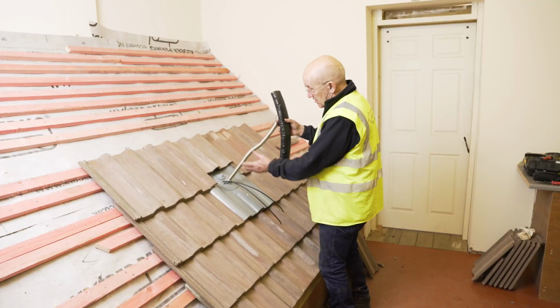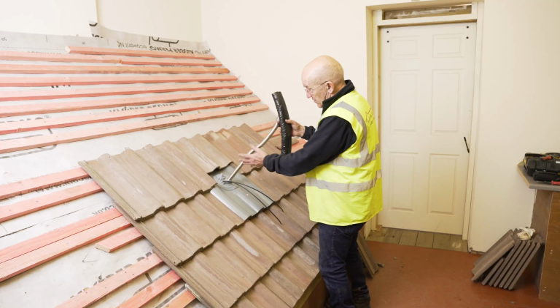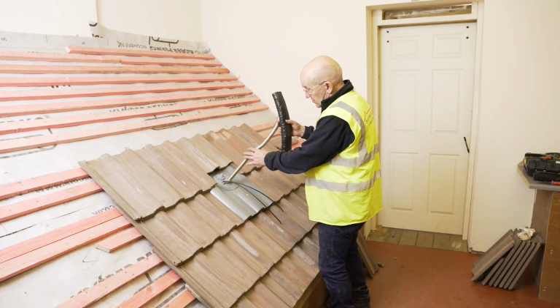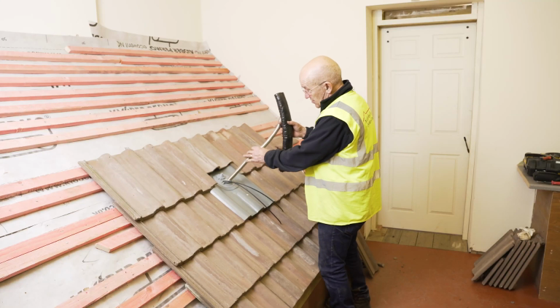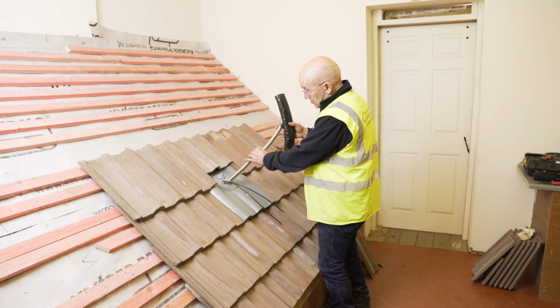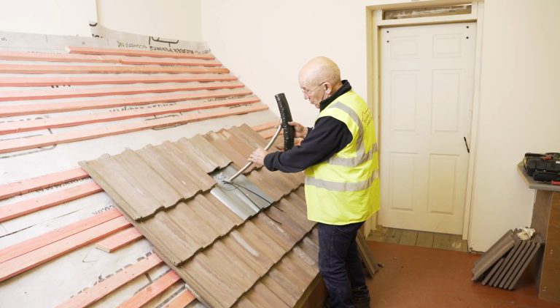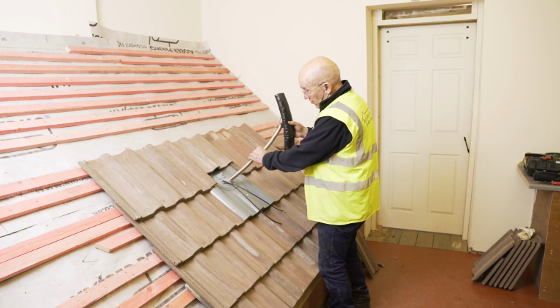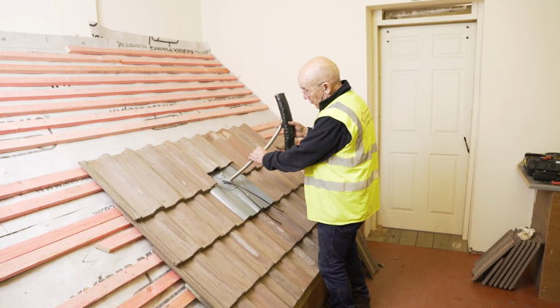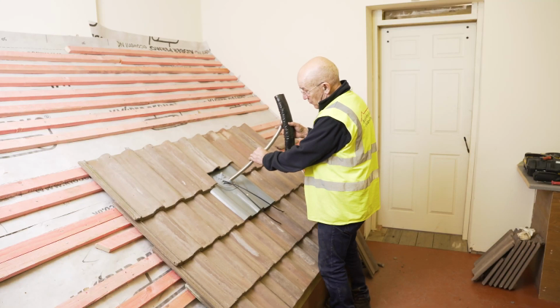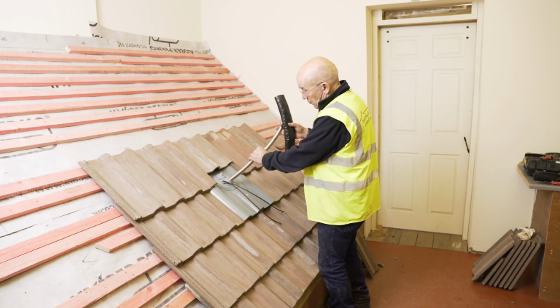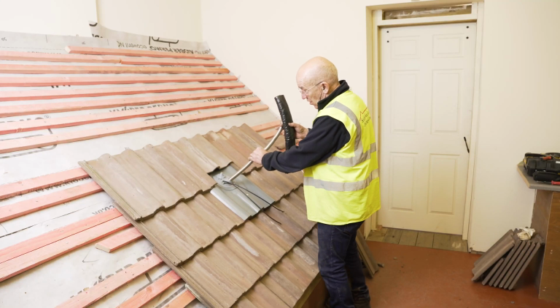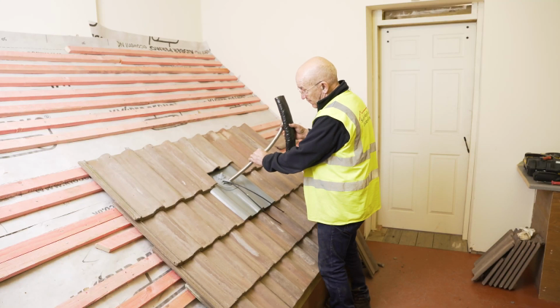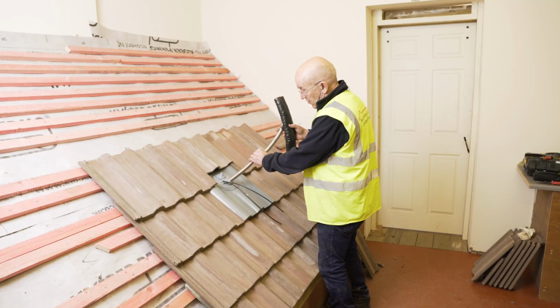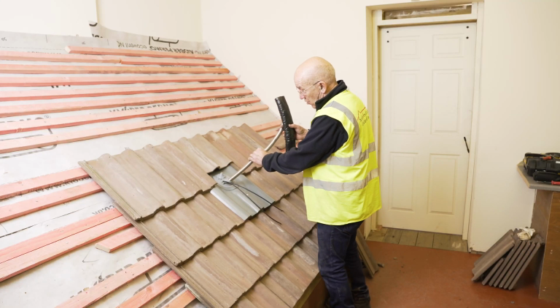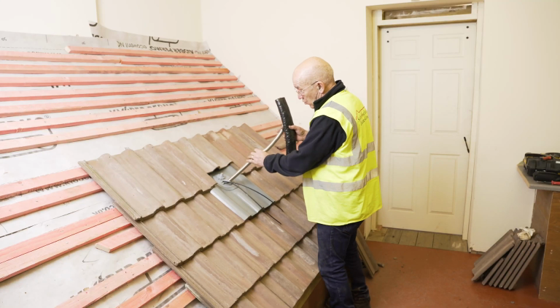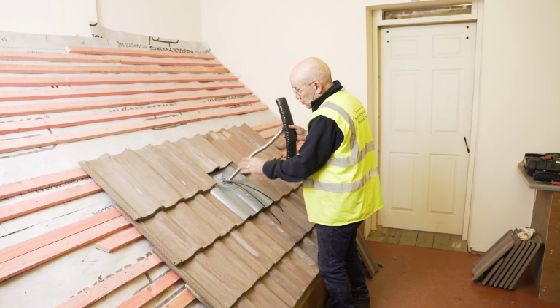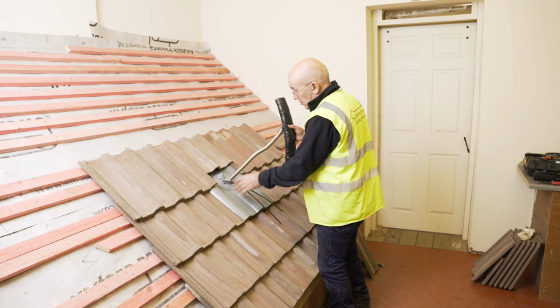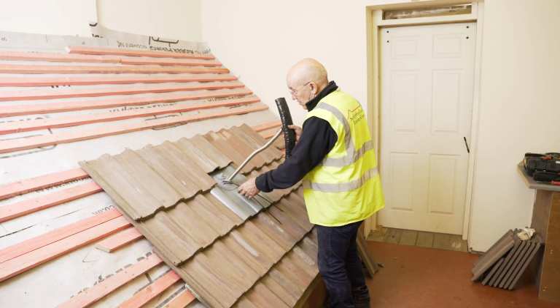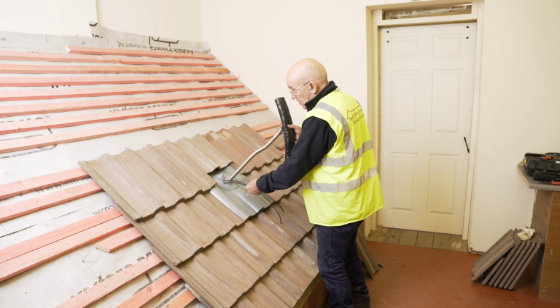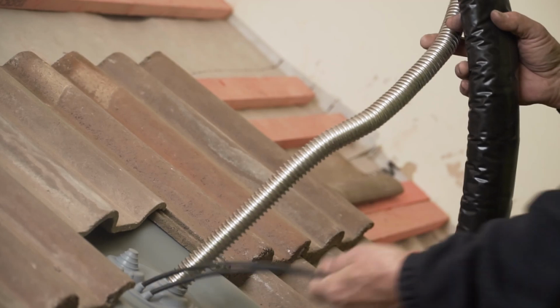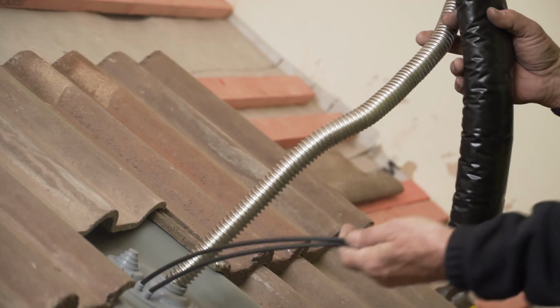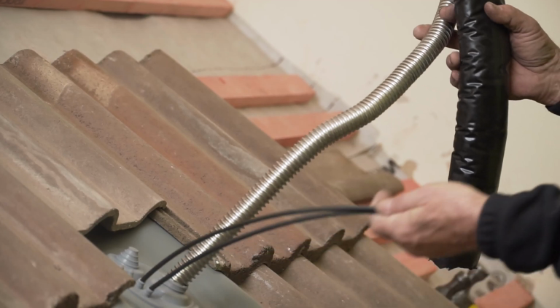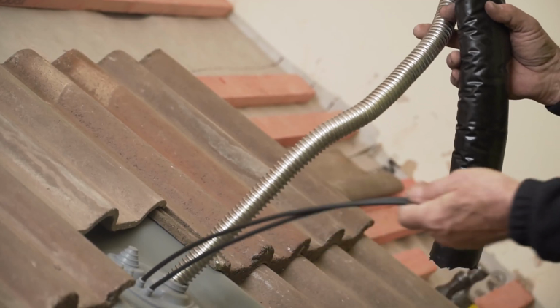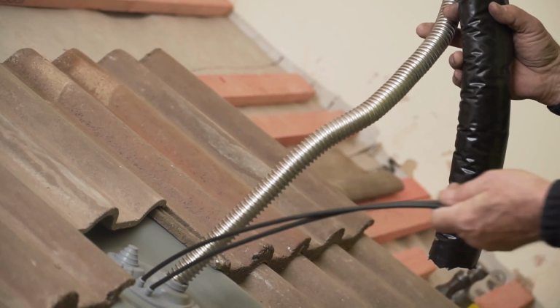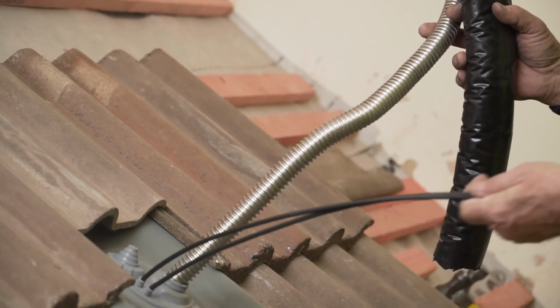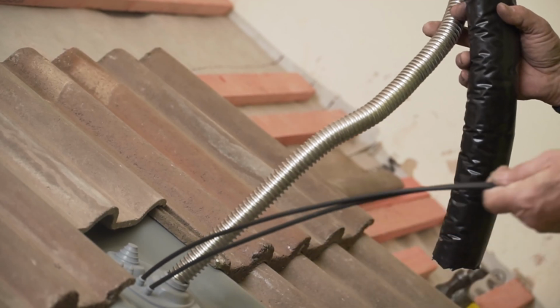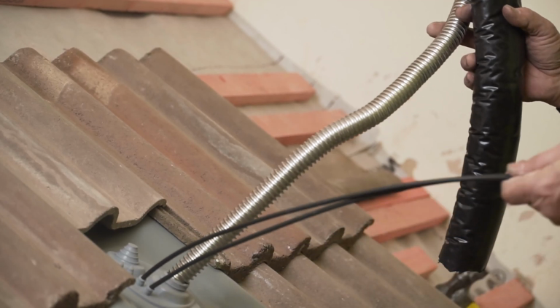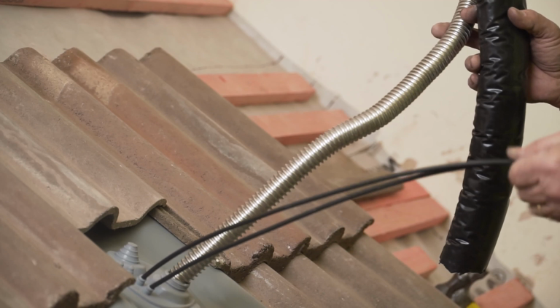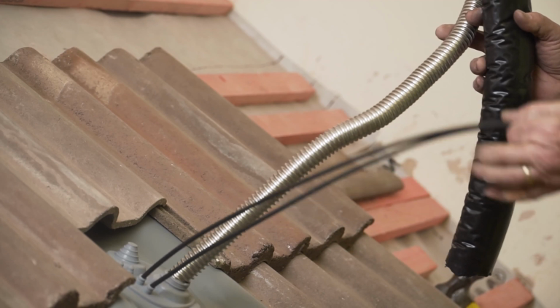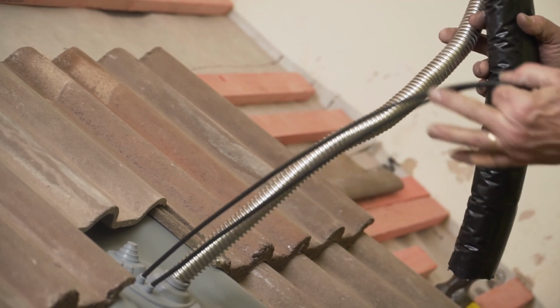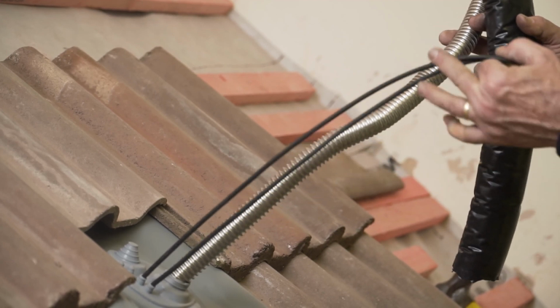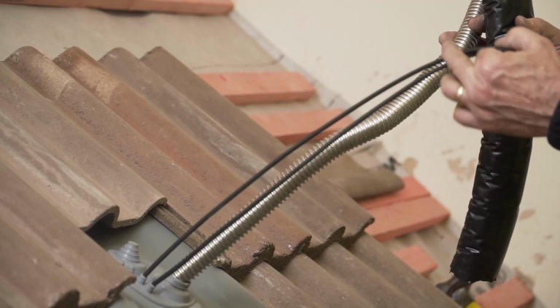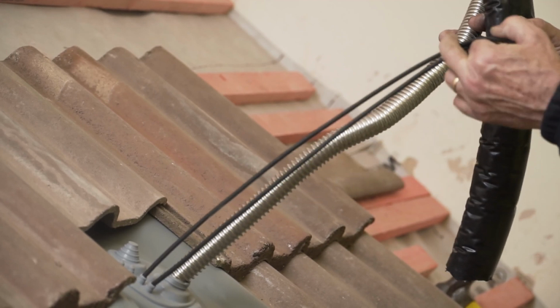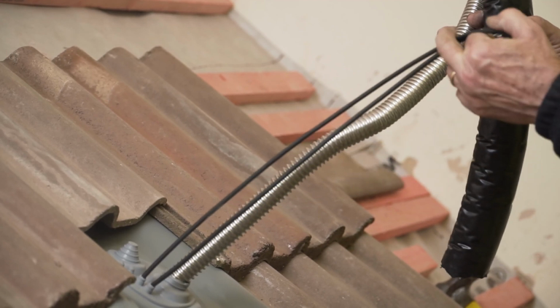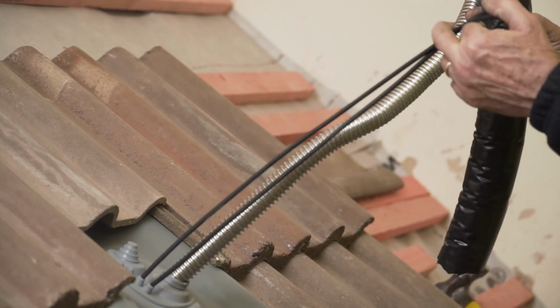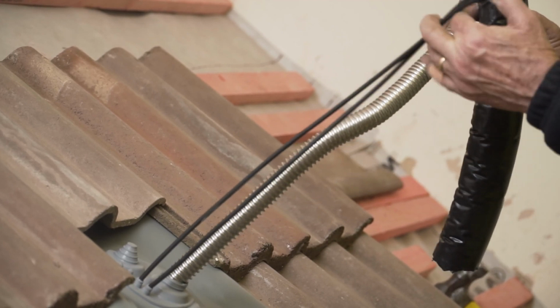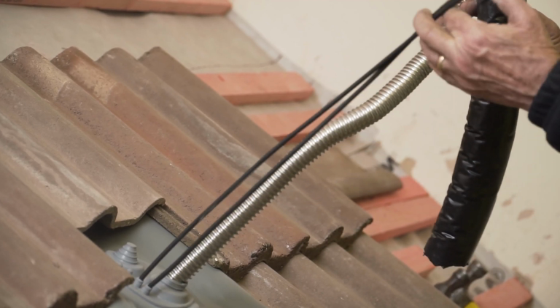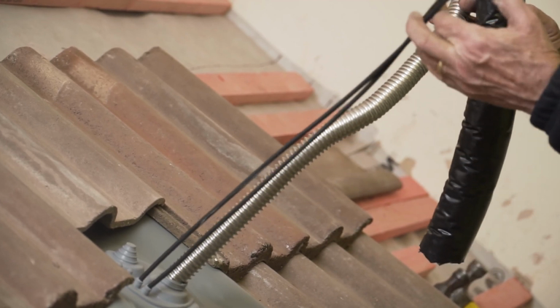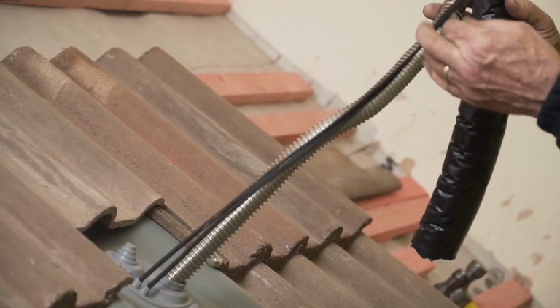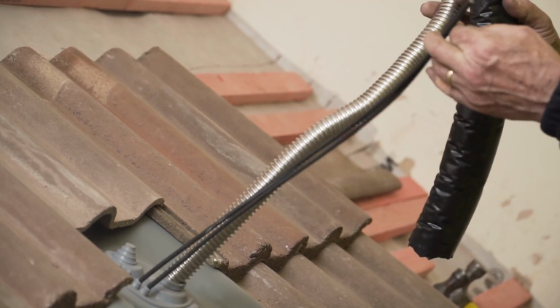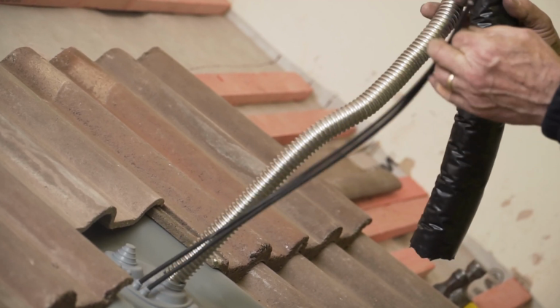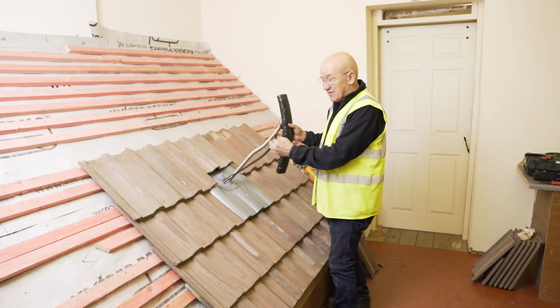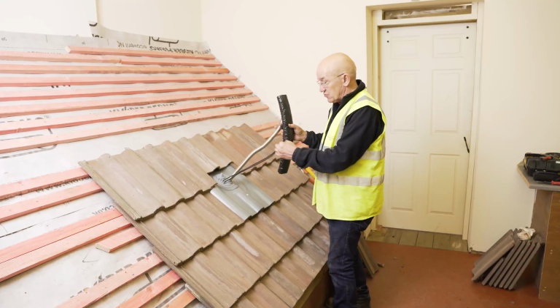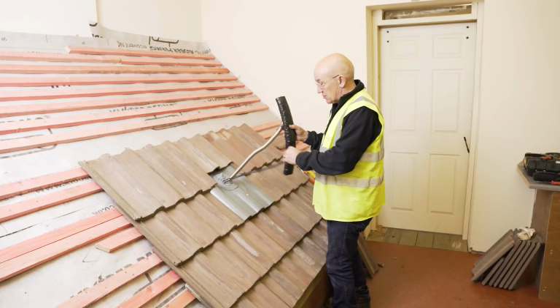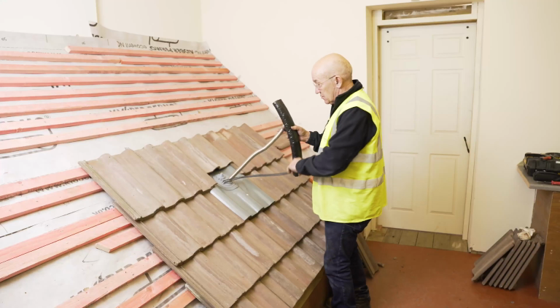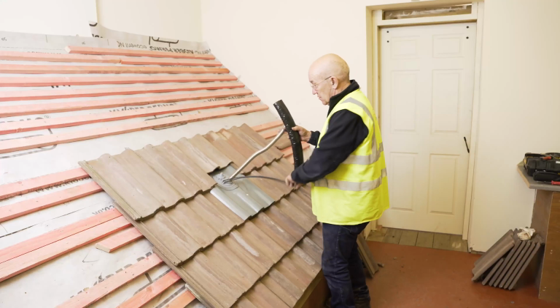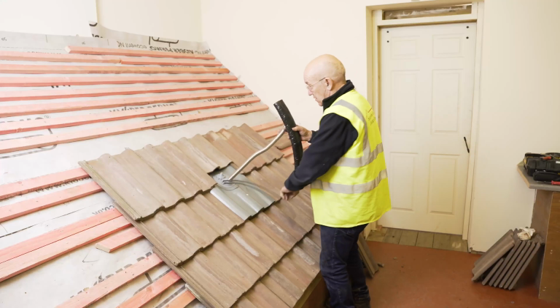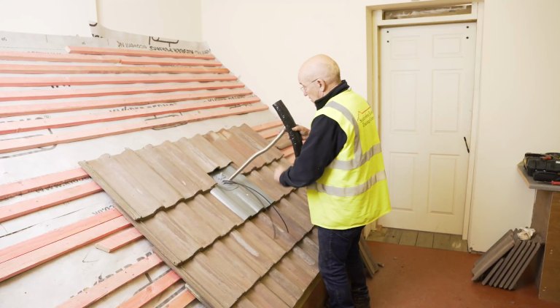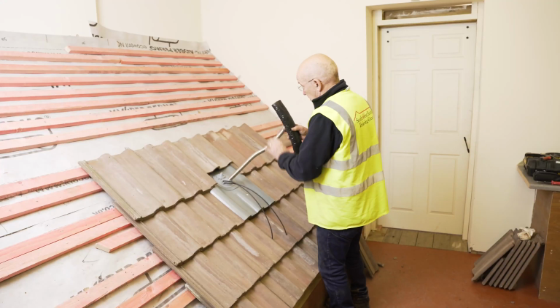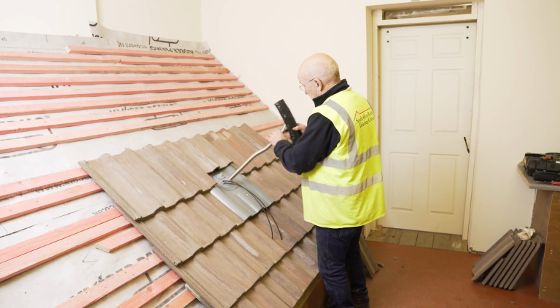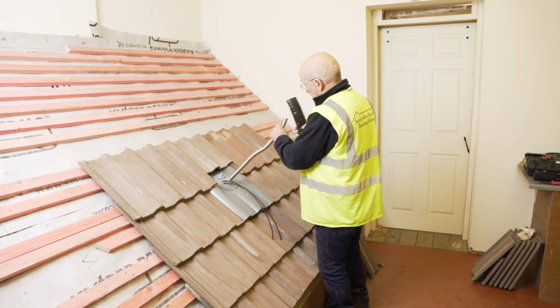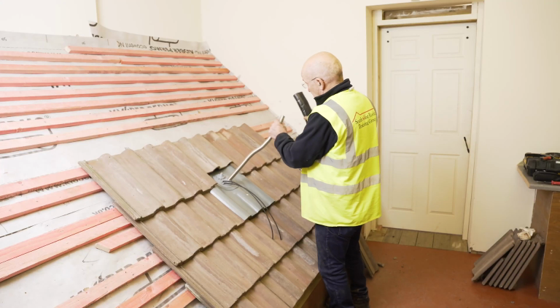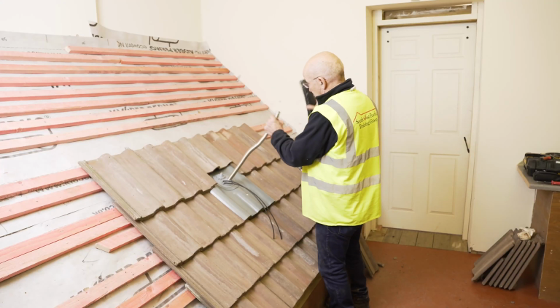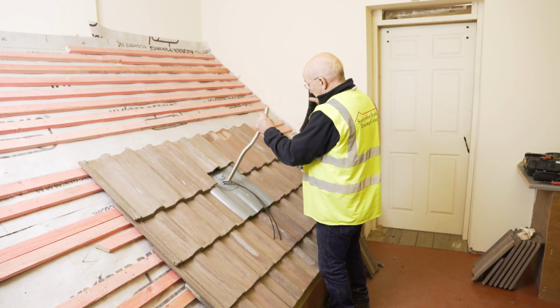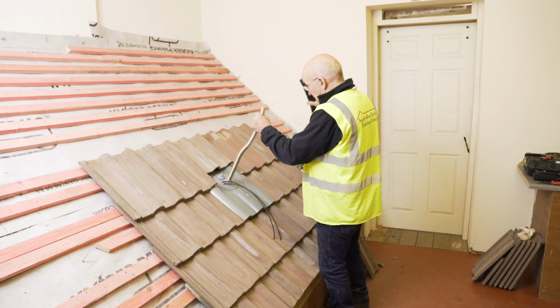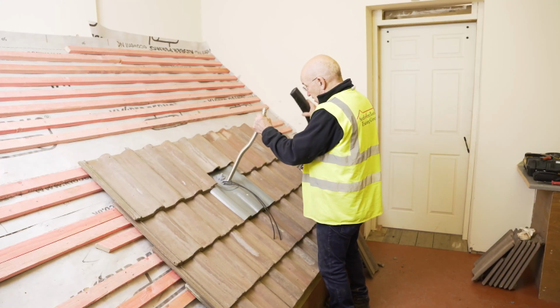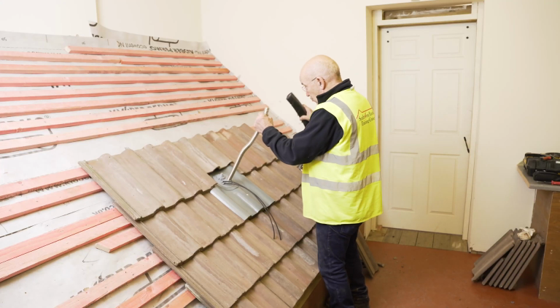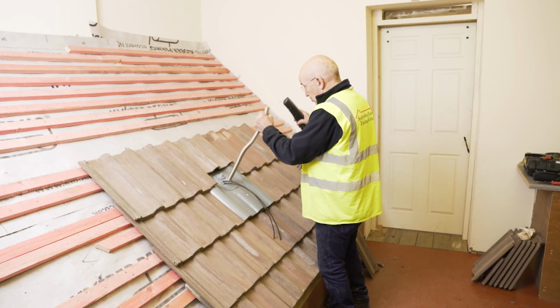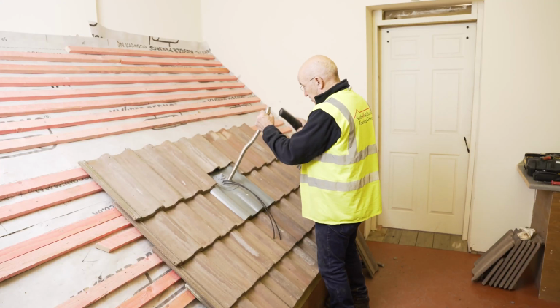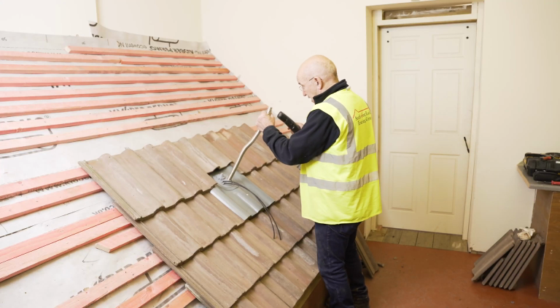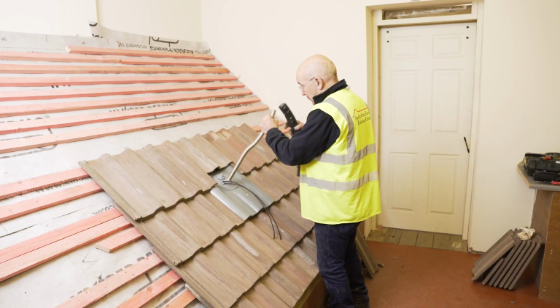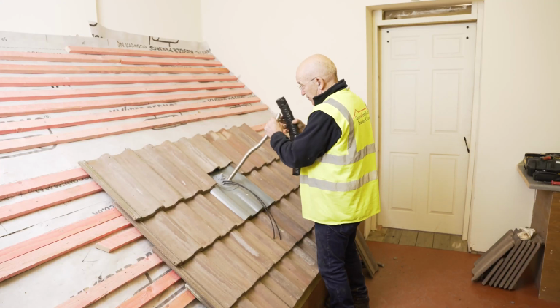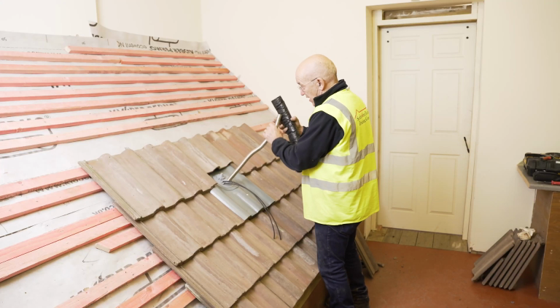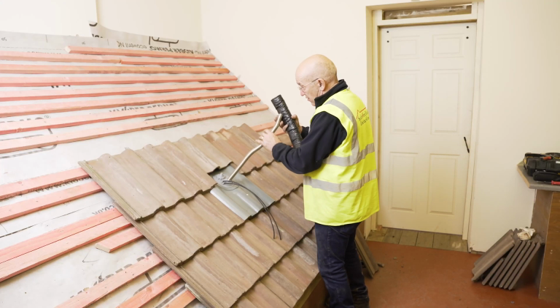This is the solar thermal pipe for the hot water. These are cables which will go to the sensors on the panels.